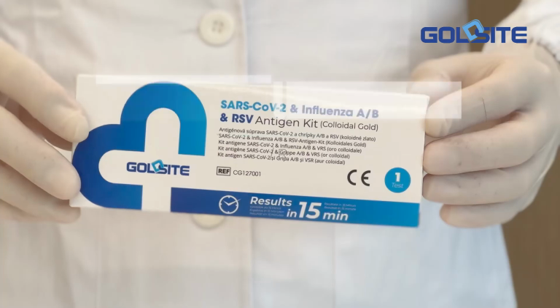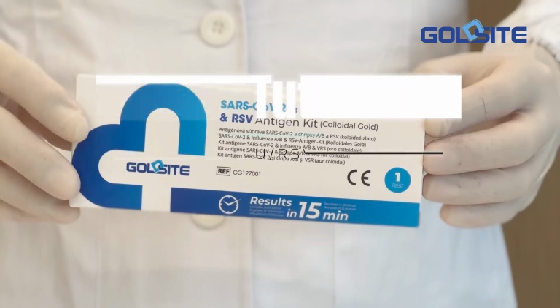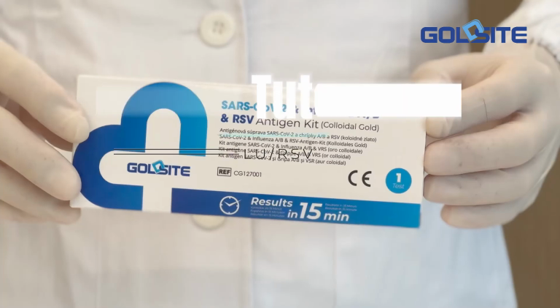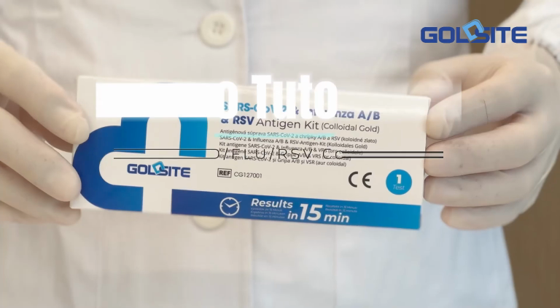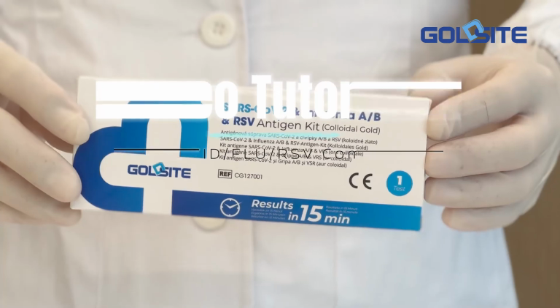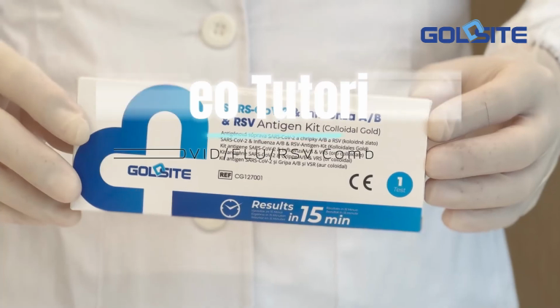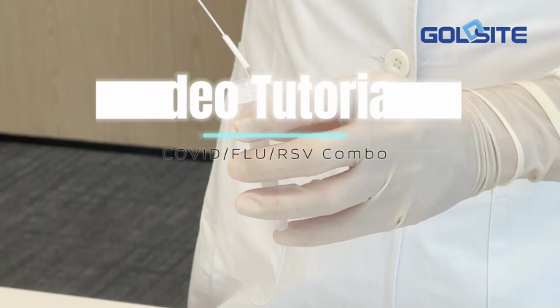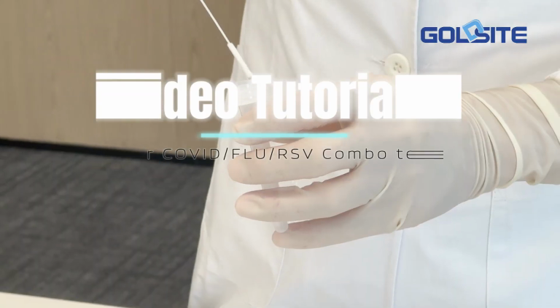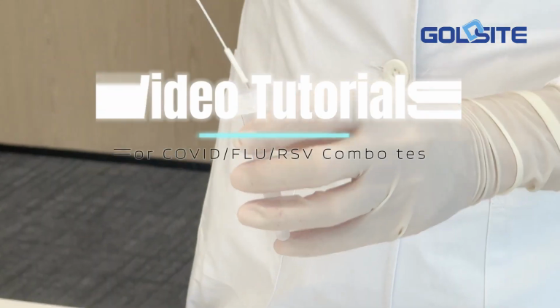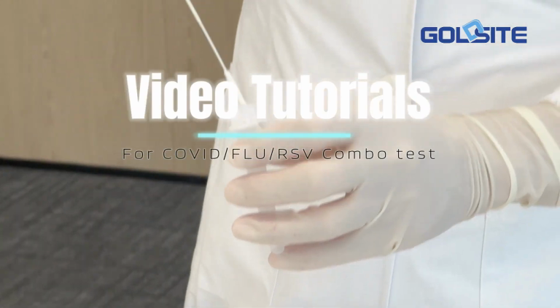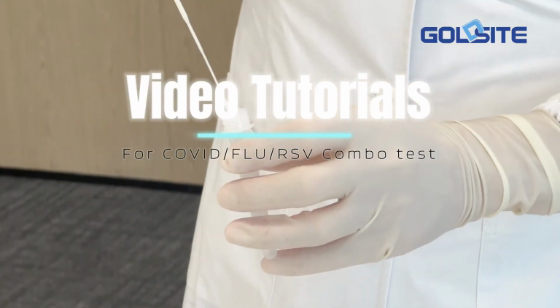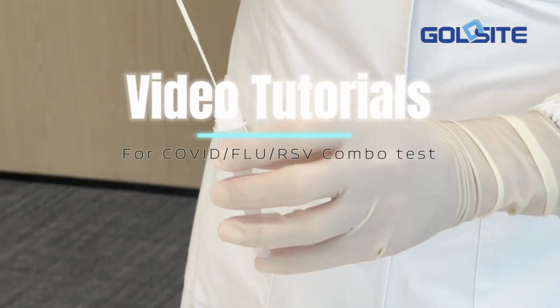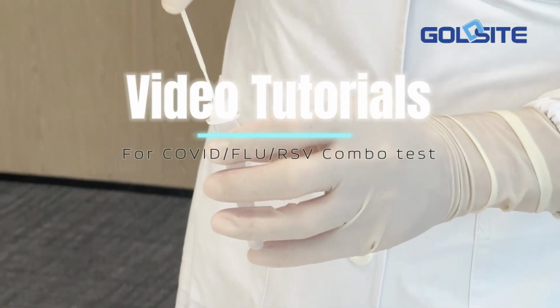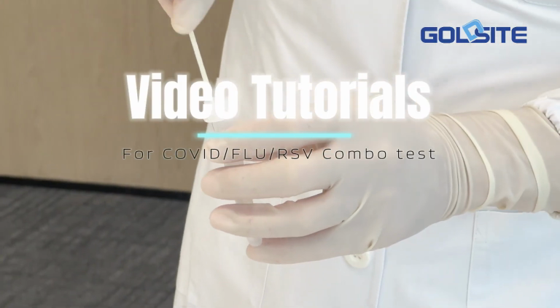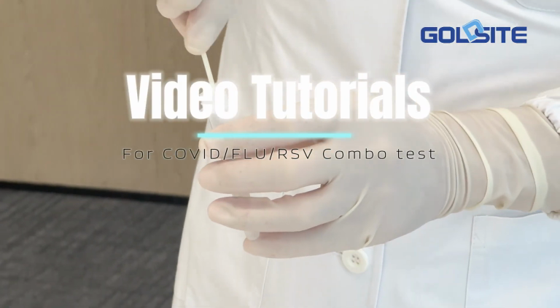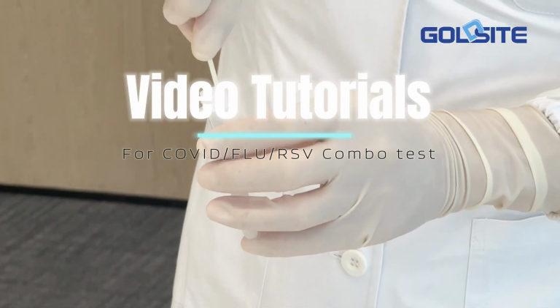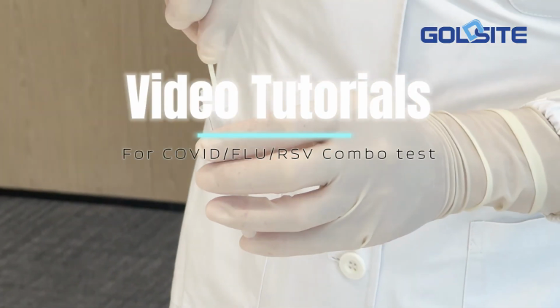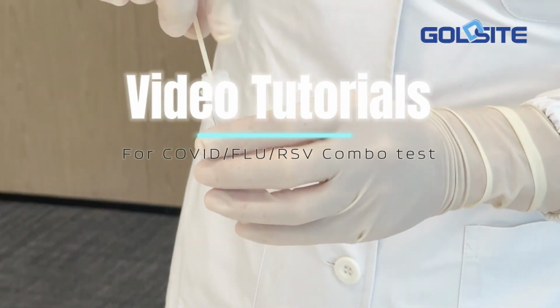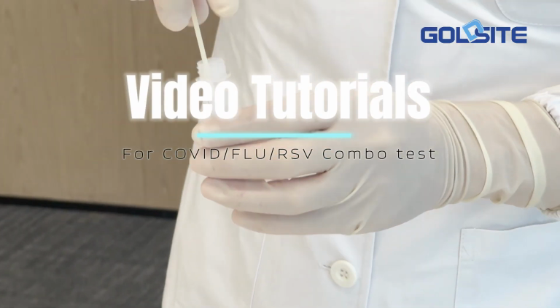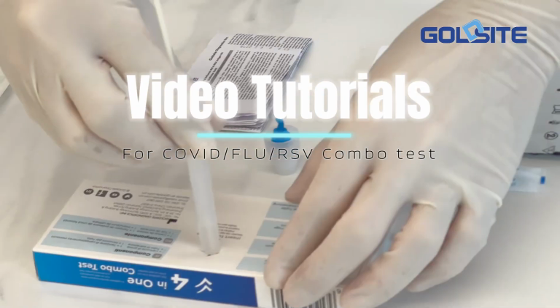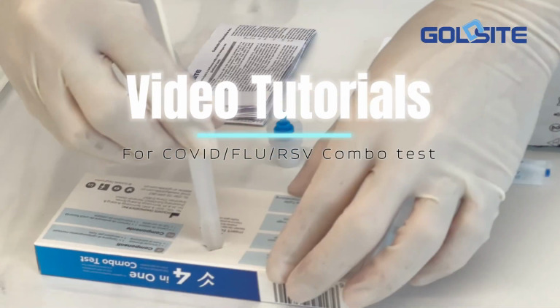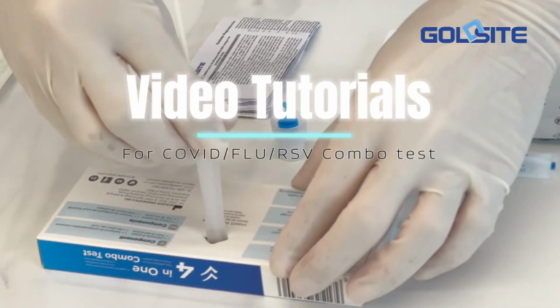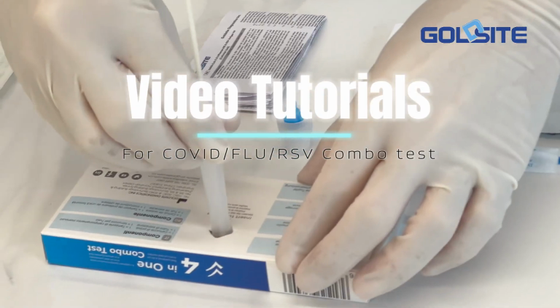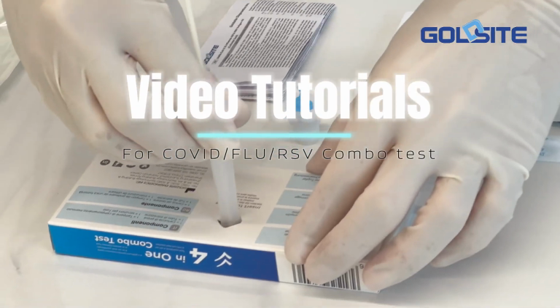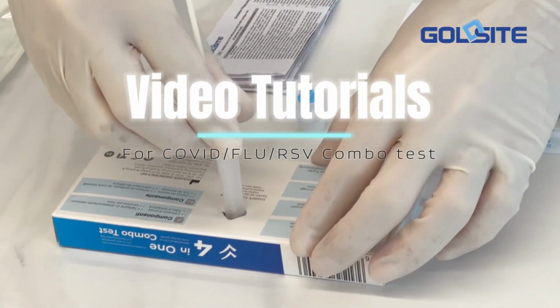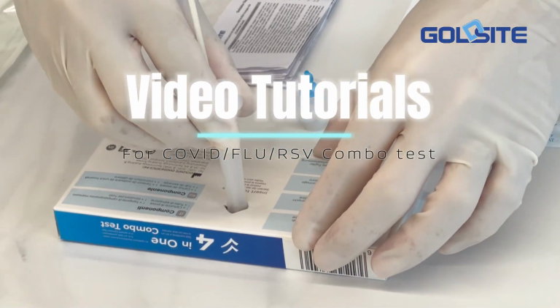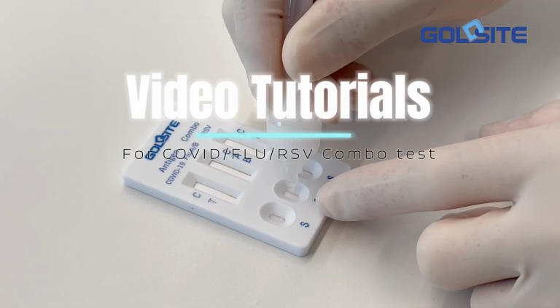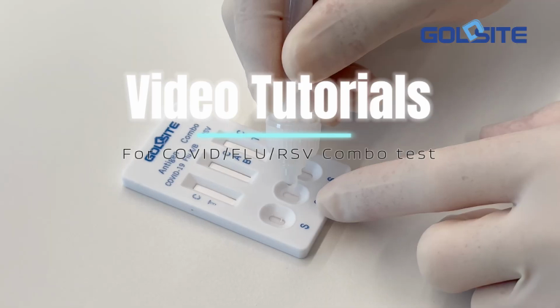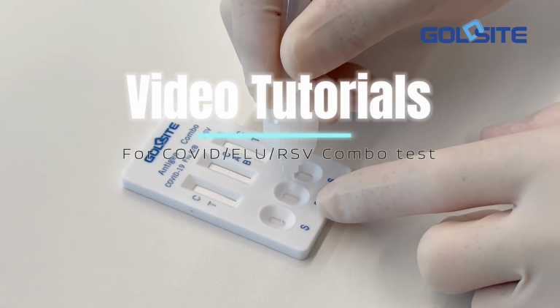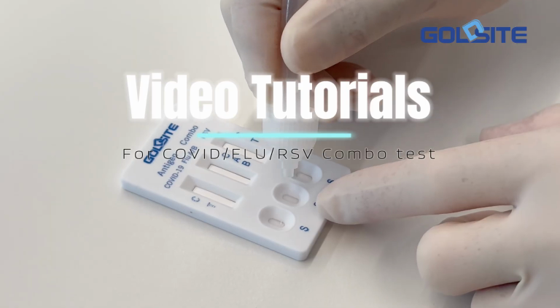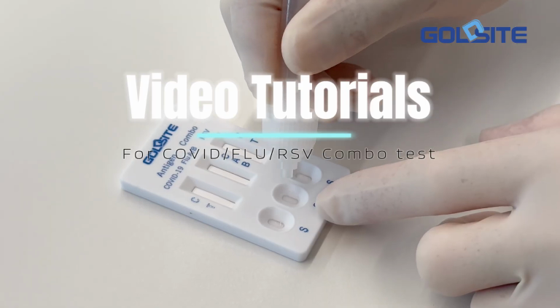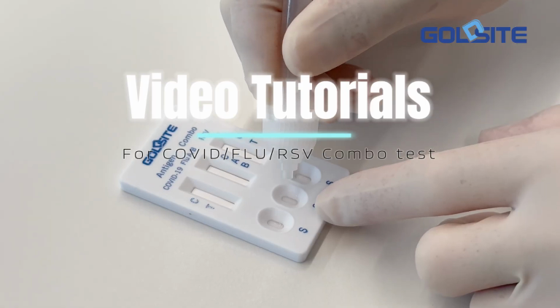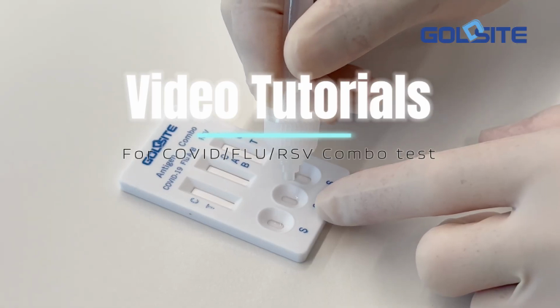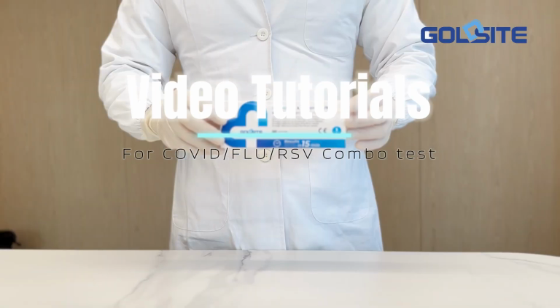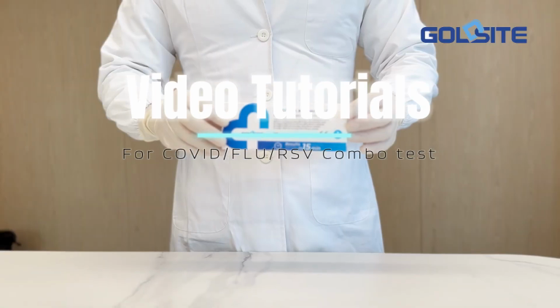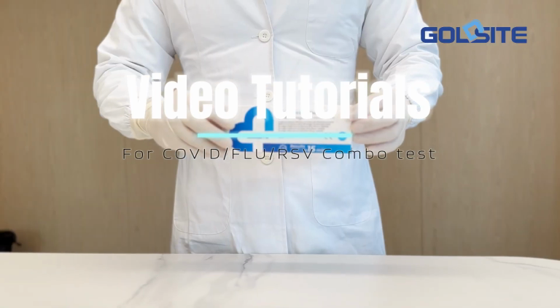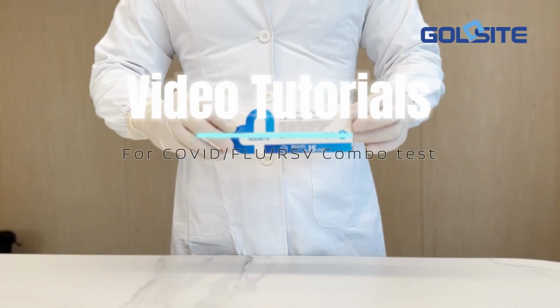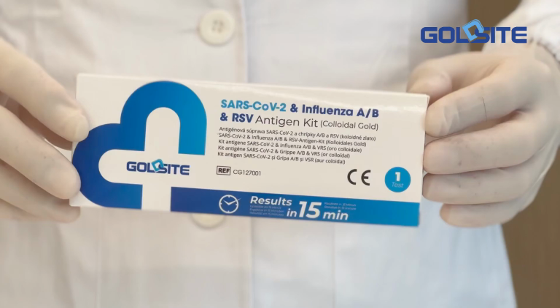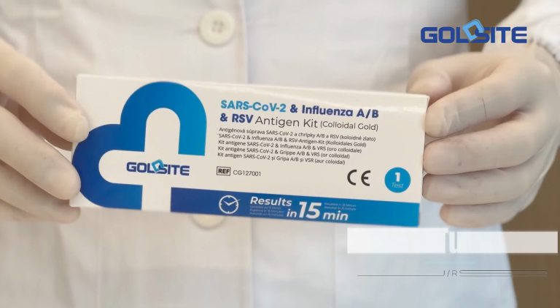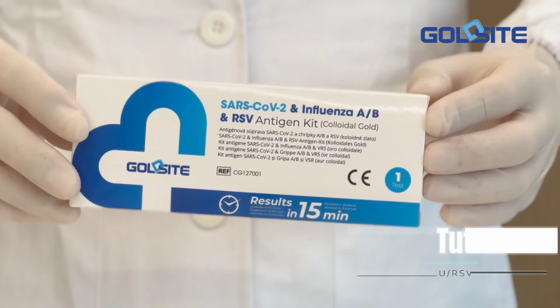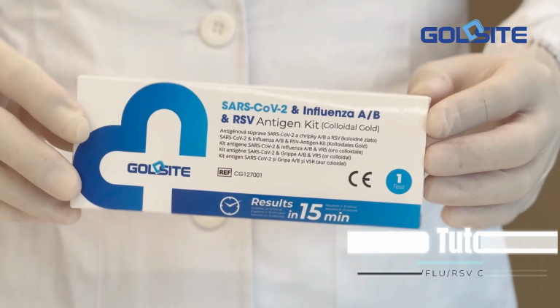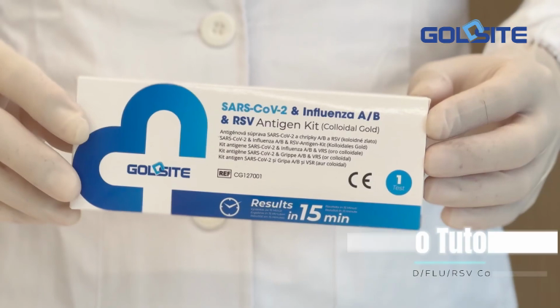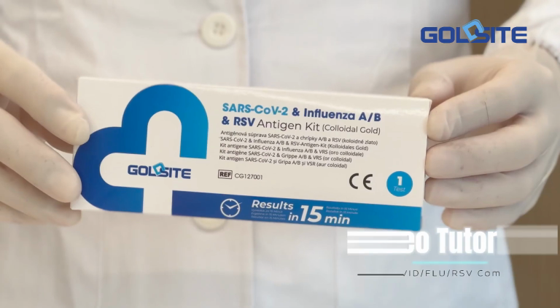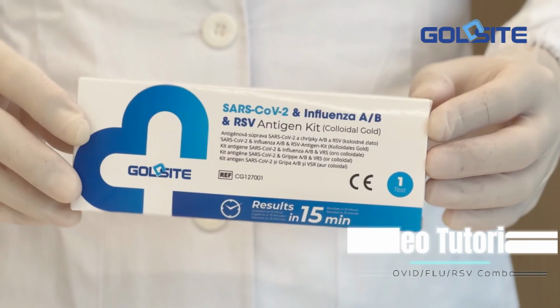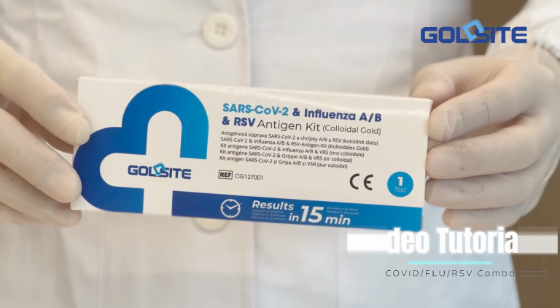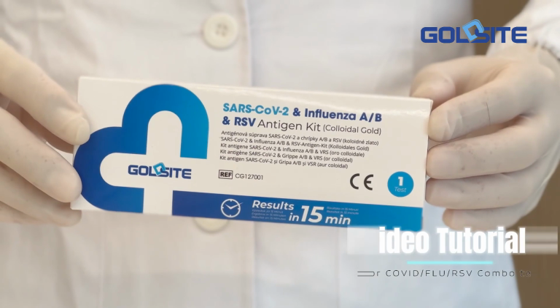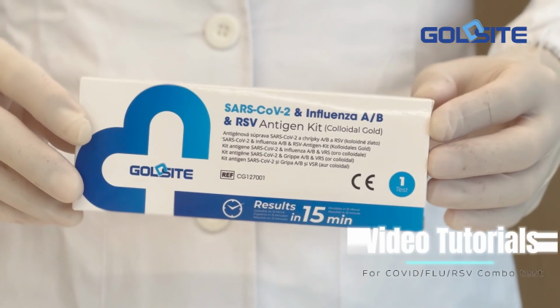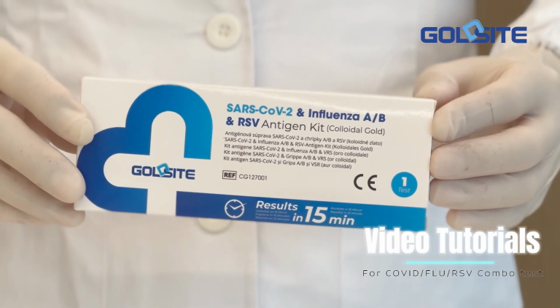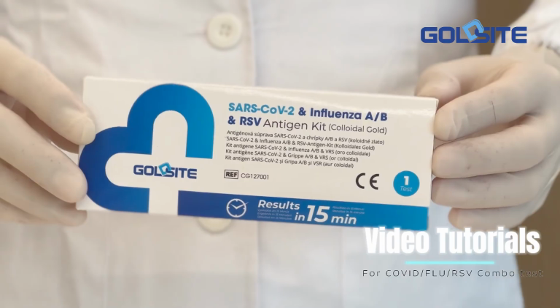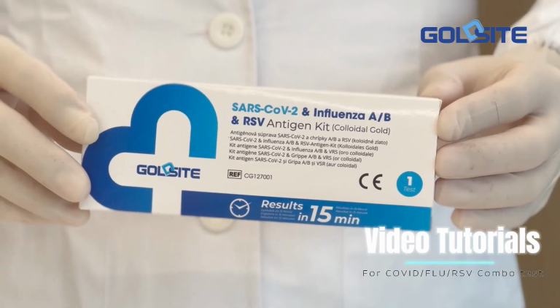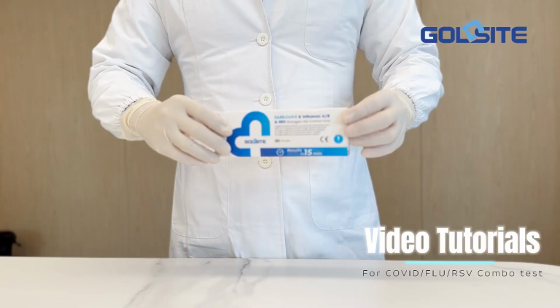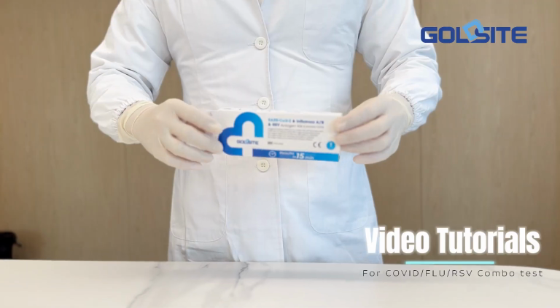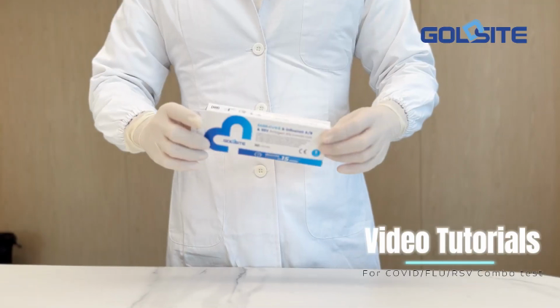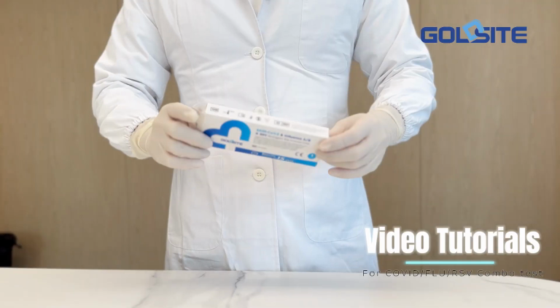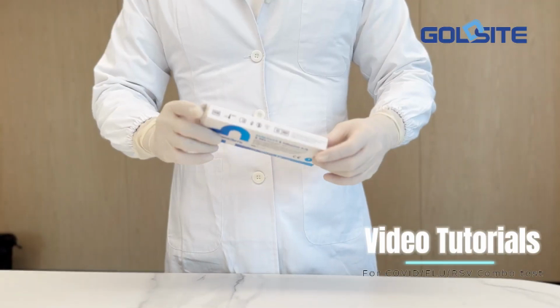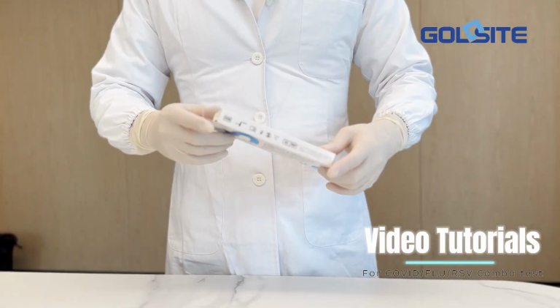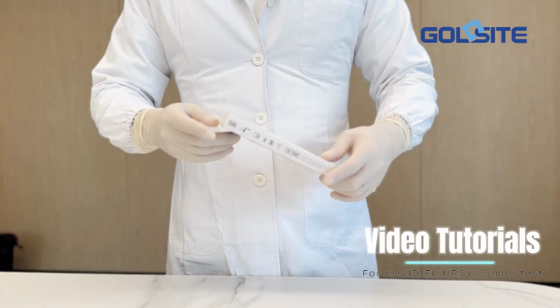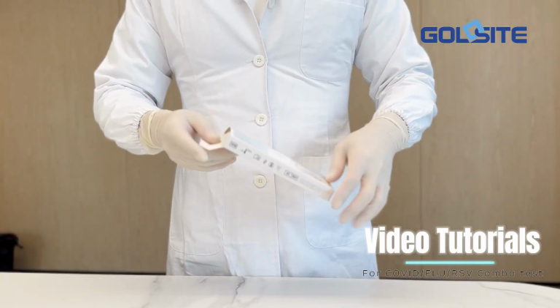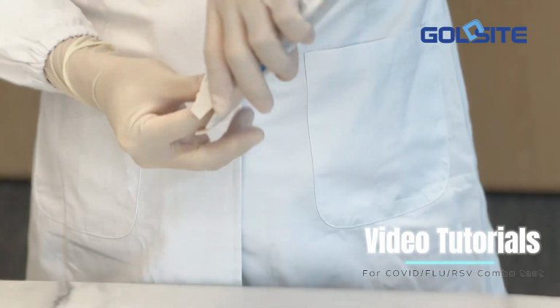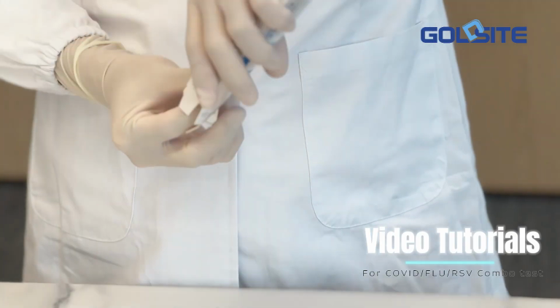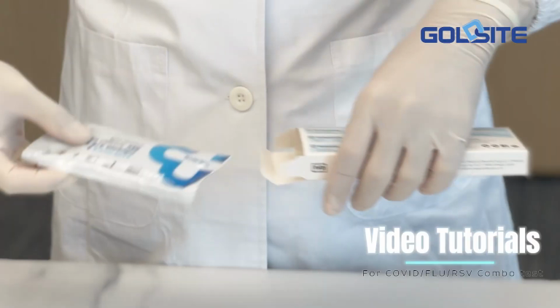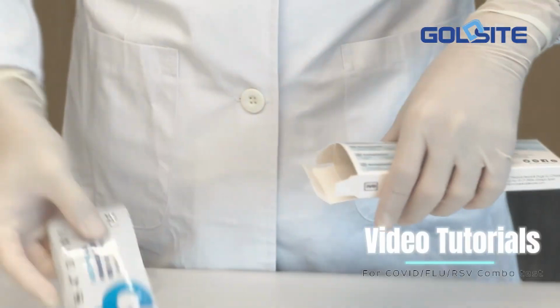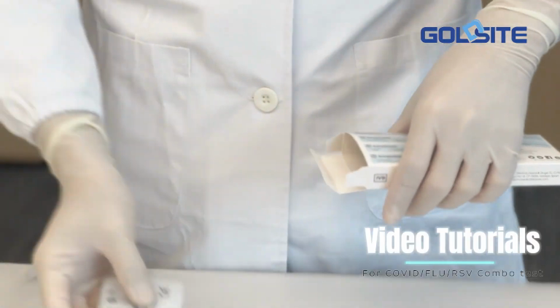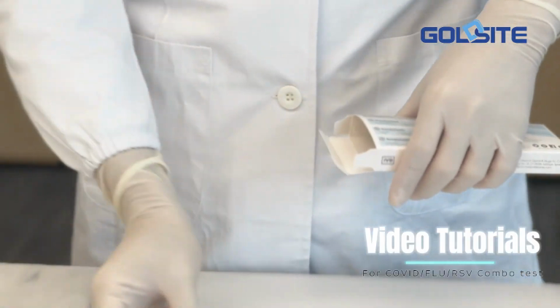Video tutorials for GoldSight COVID-19, Influenza, and RSV Combo Rapid Test Kit.